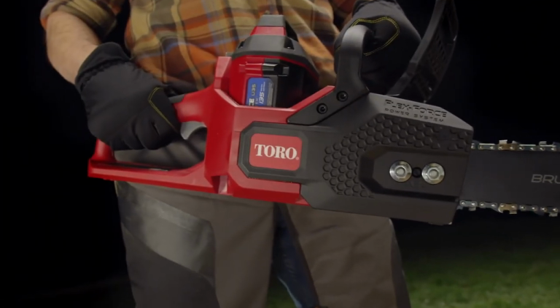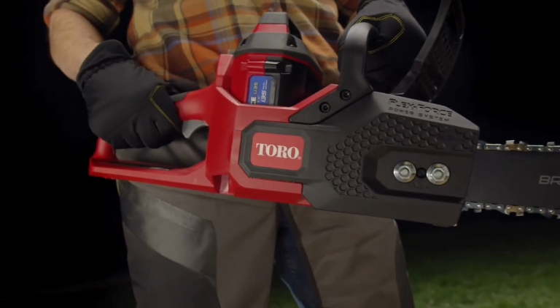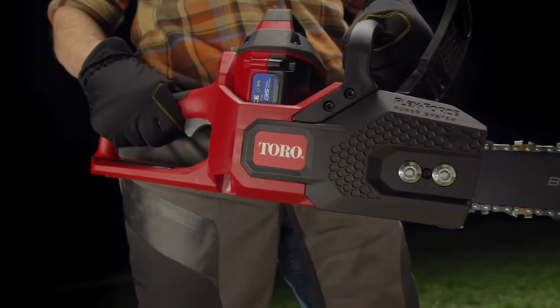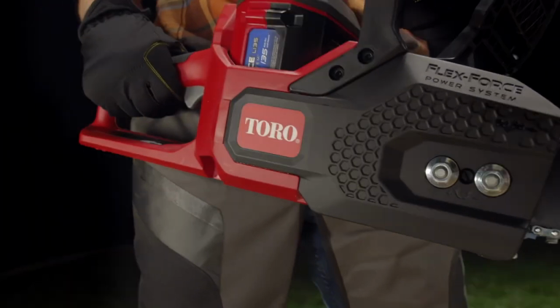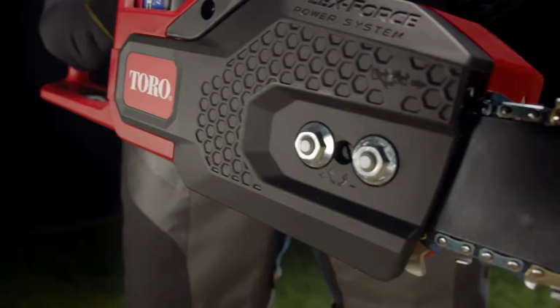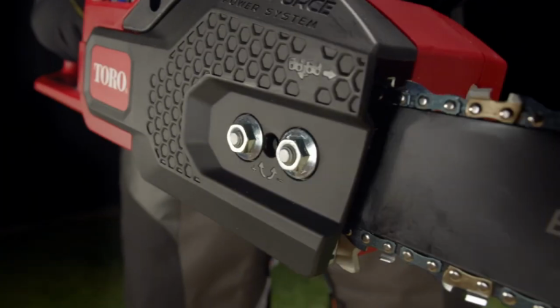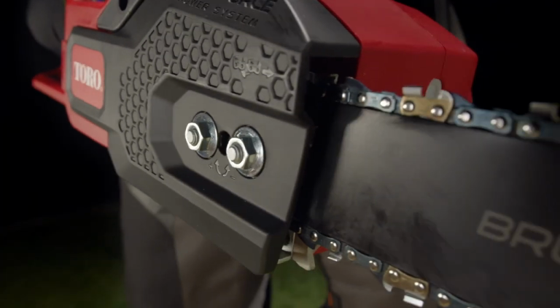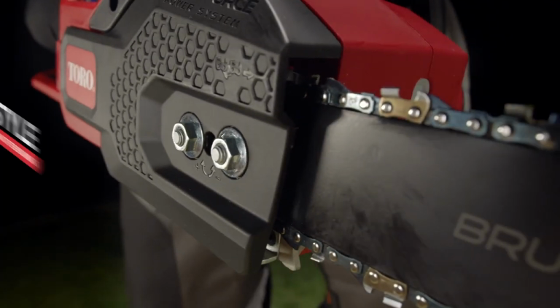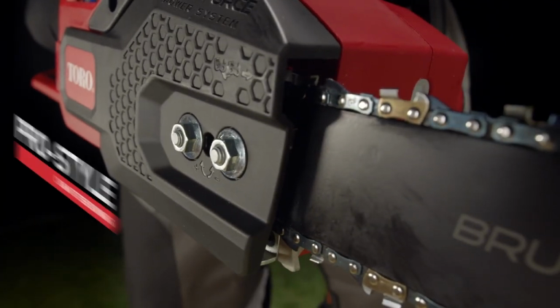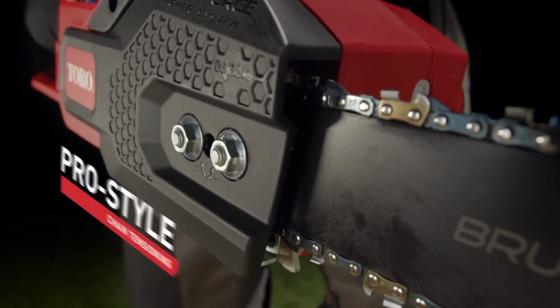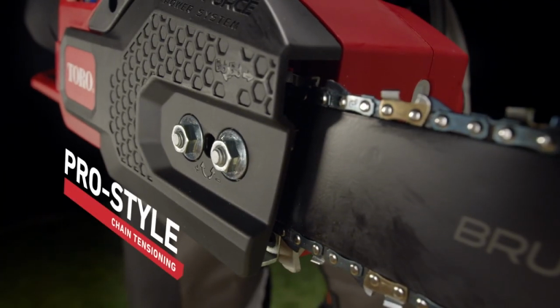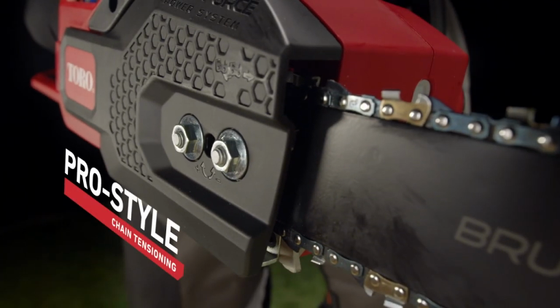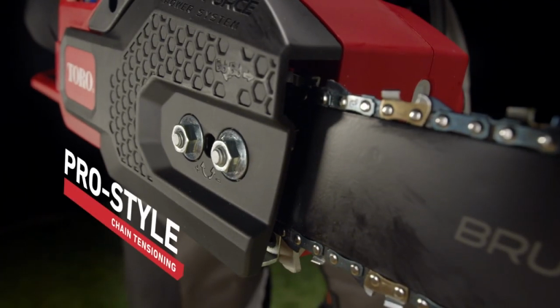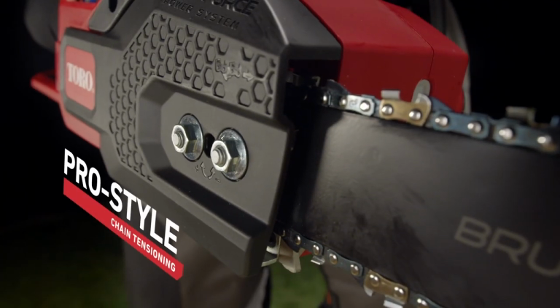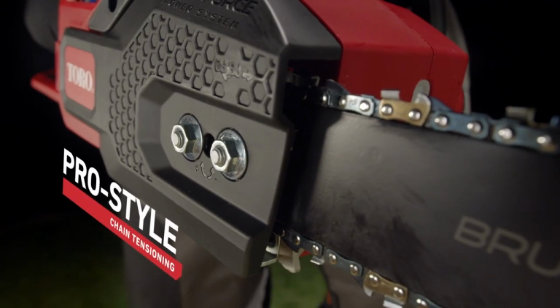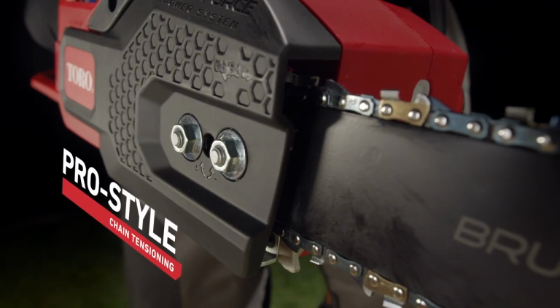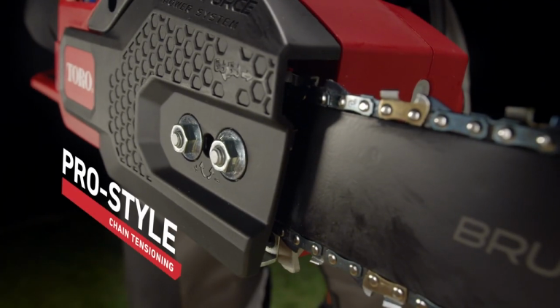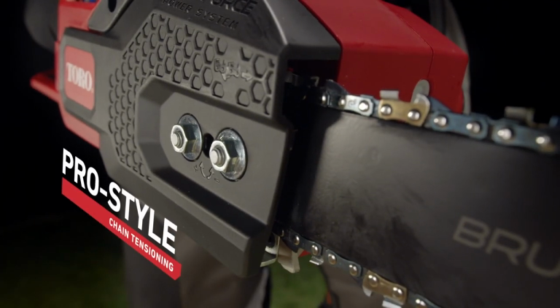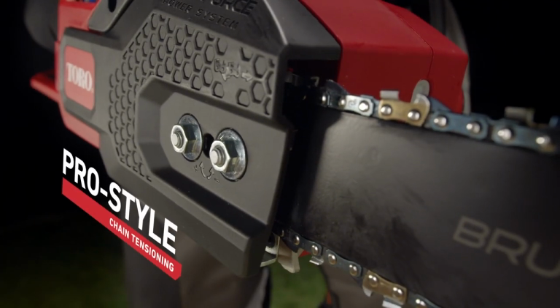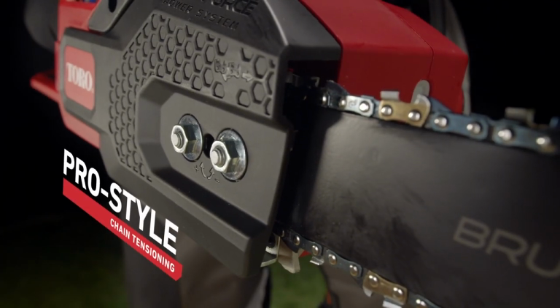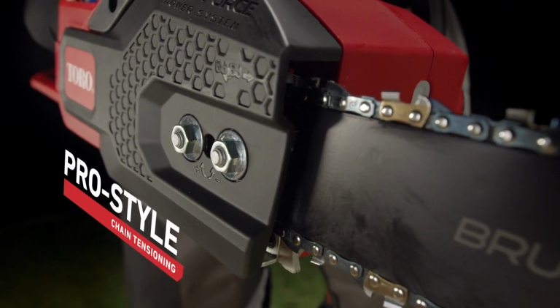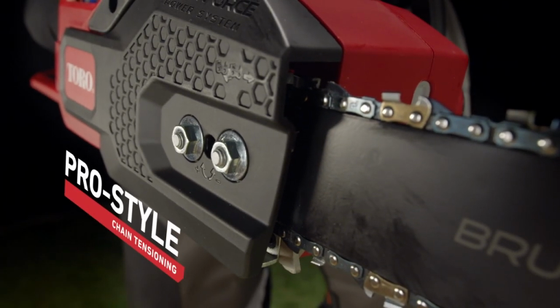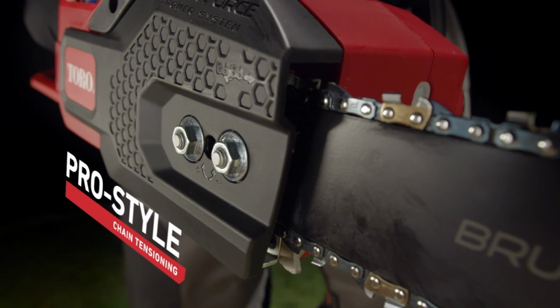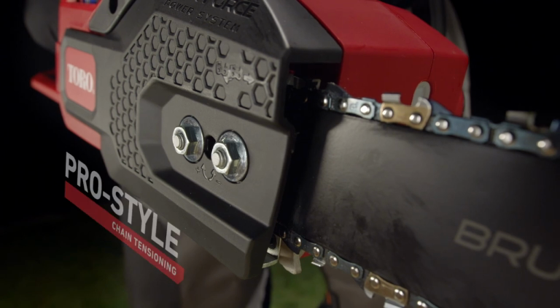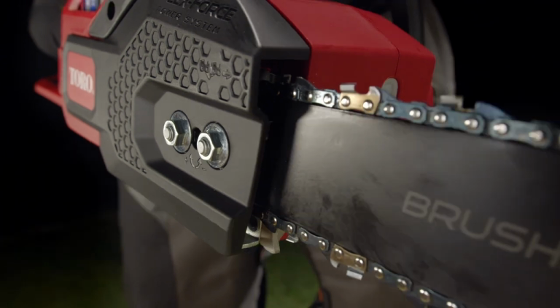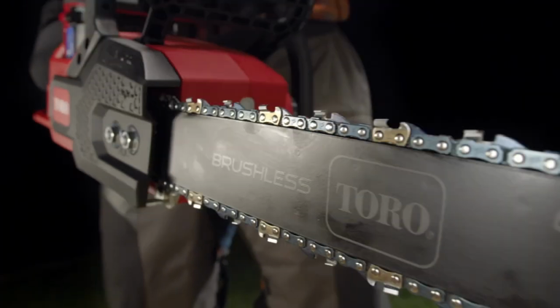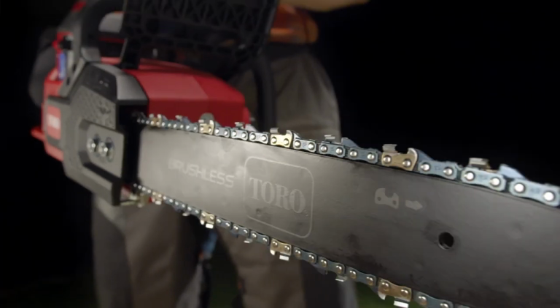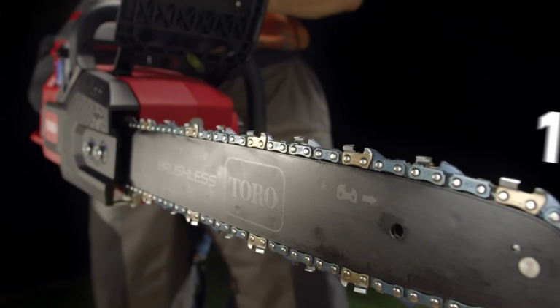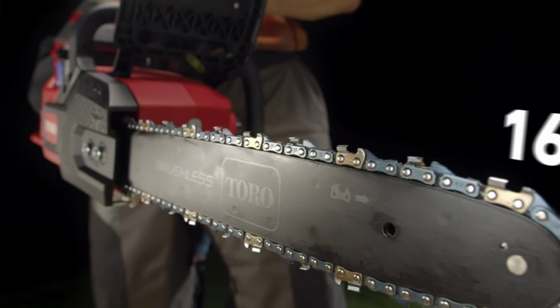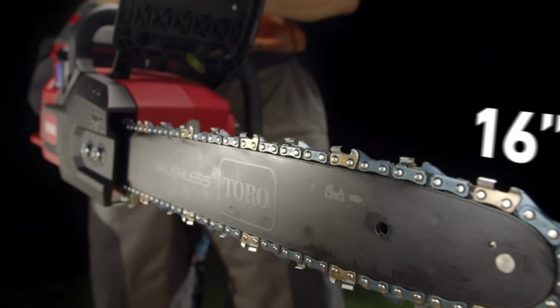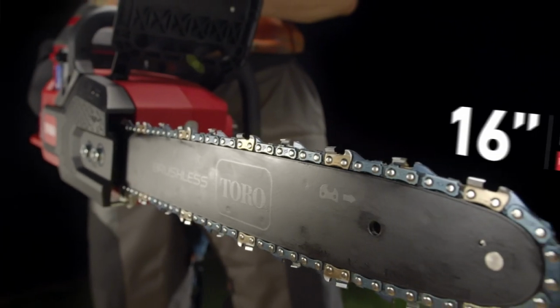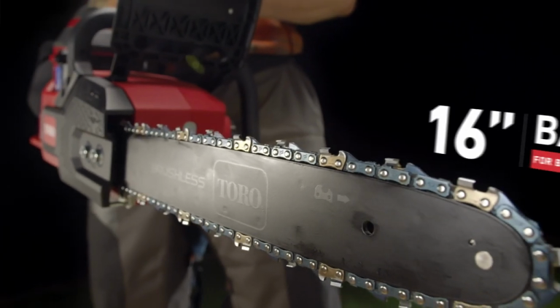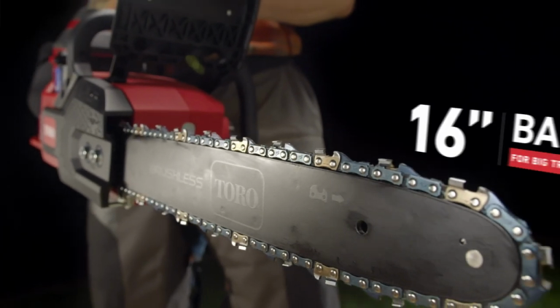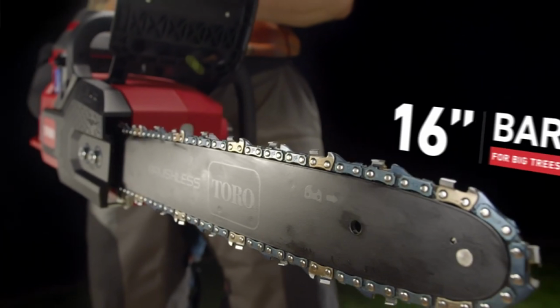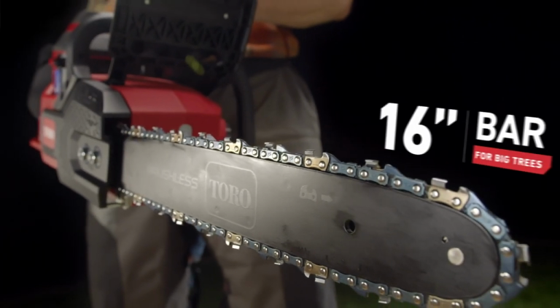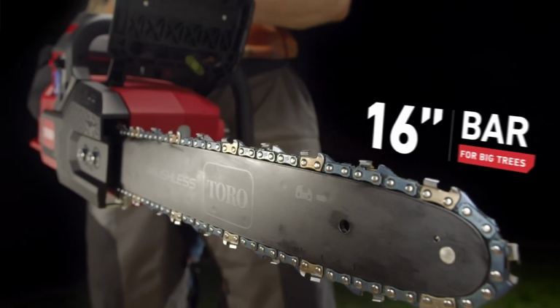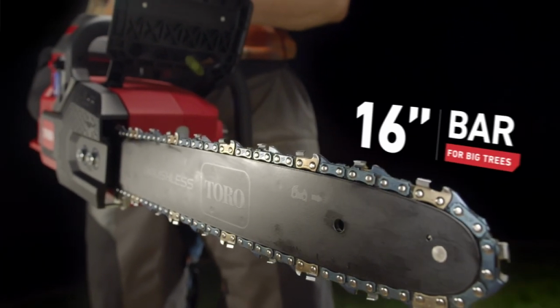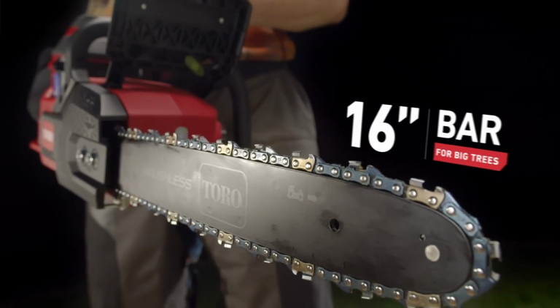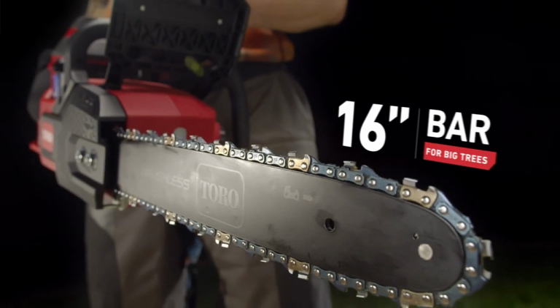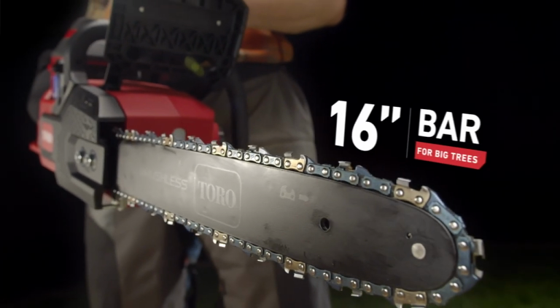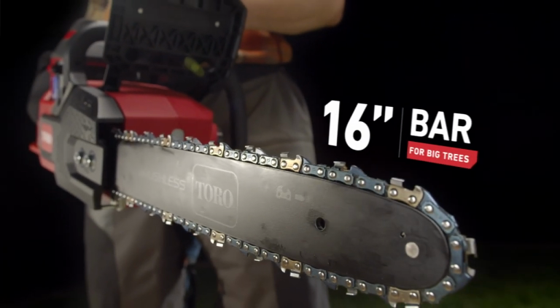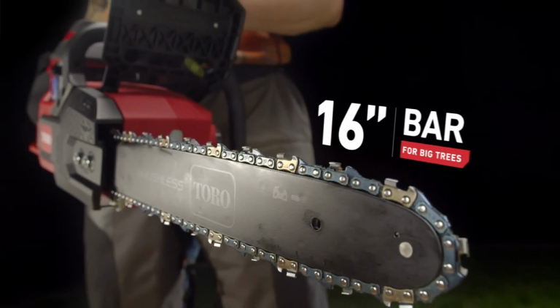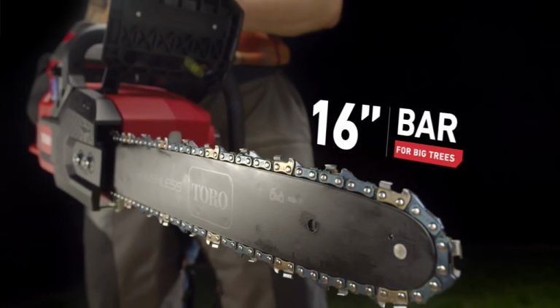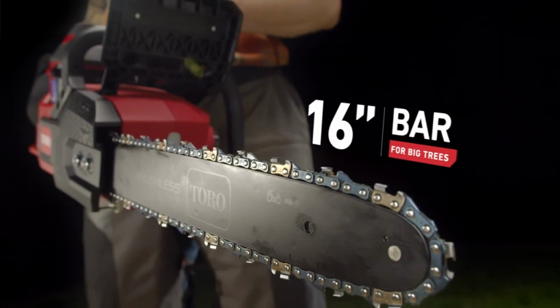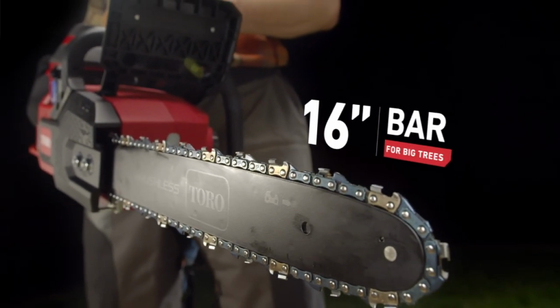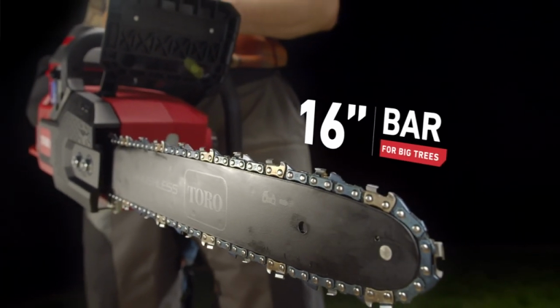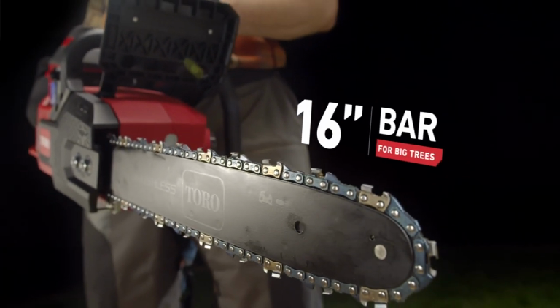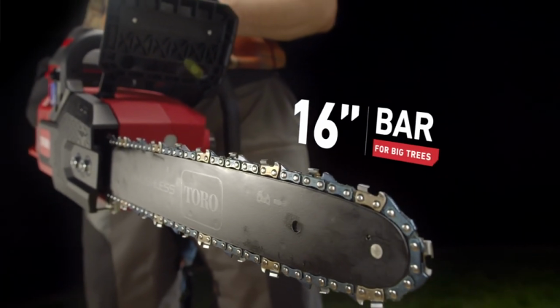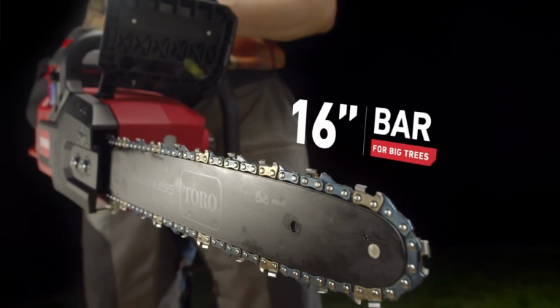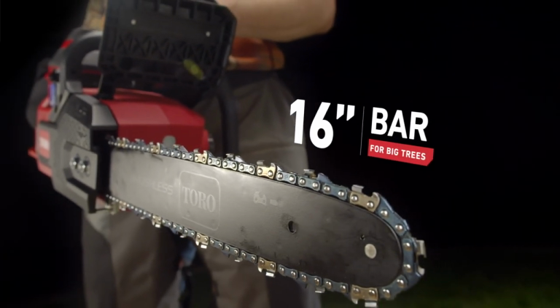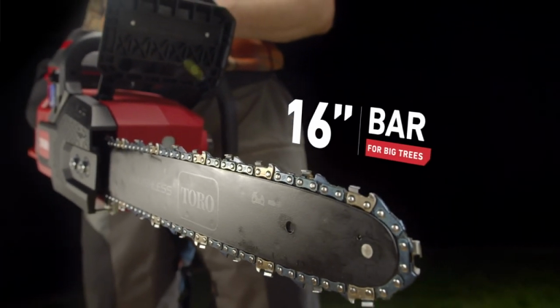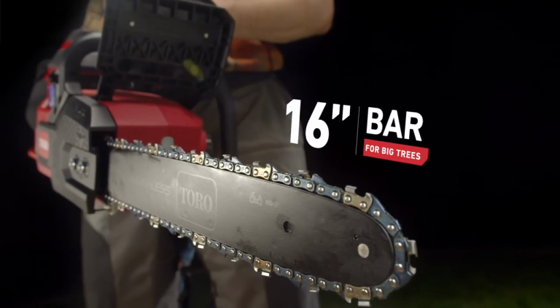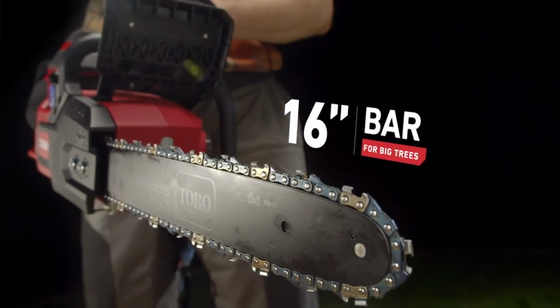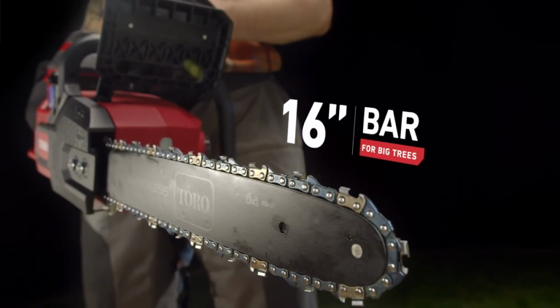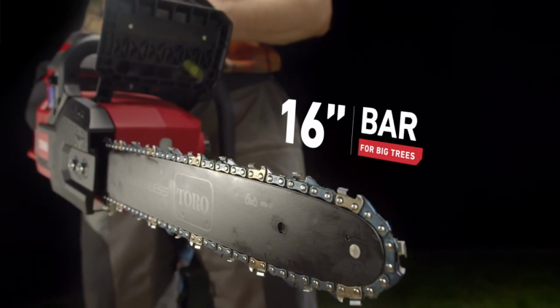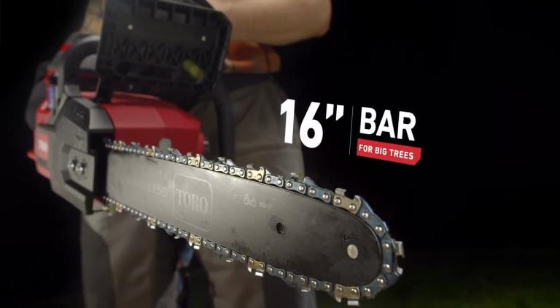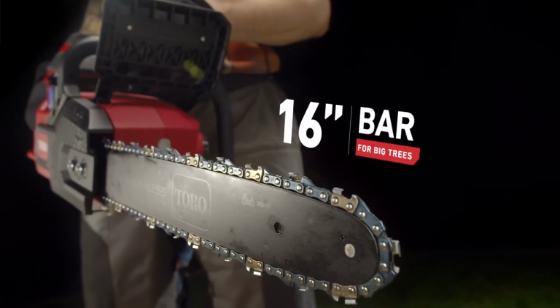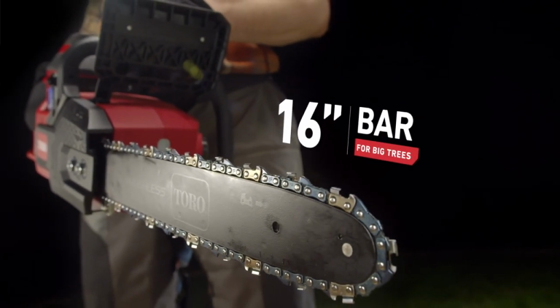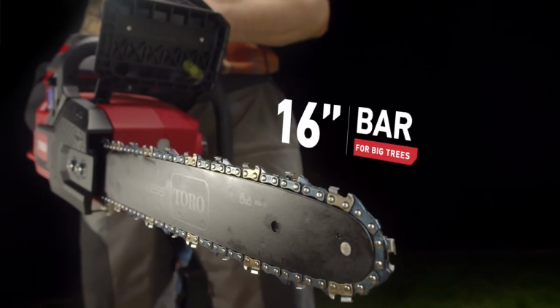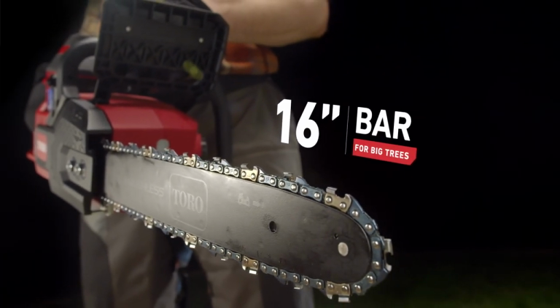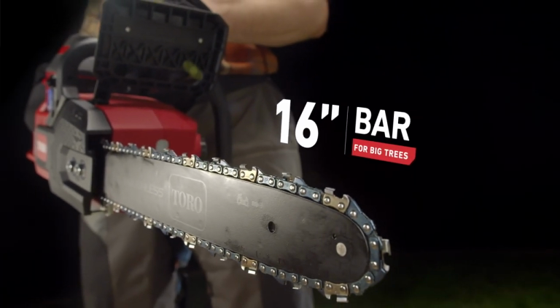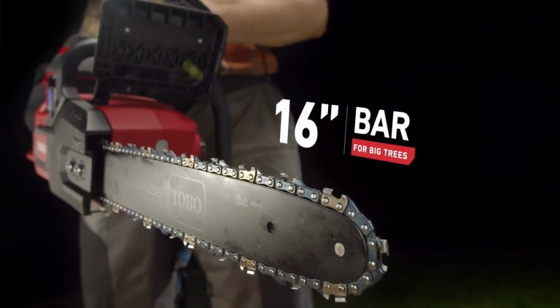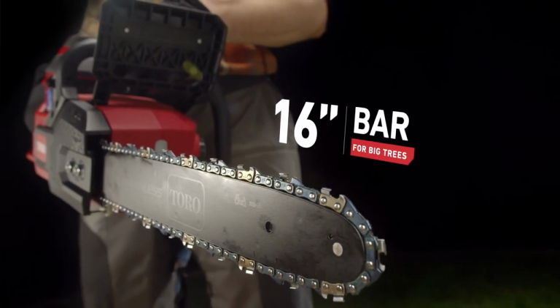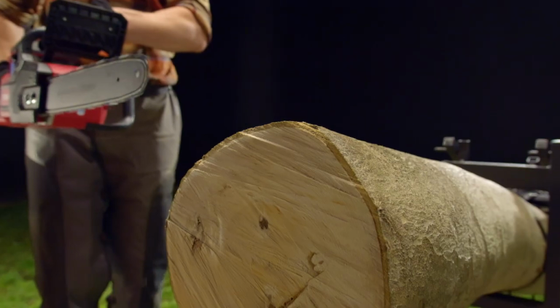You got chain tensioning like the pros use. You got a full 16-inch bar to take on bigger trees. This ain't no sissy saw.